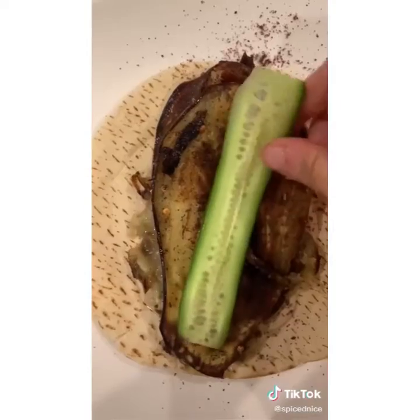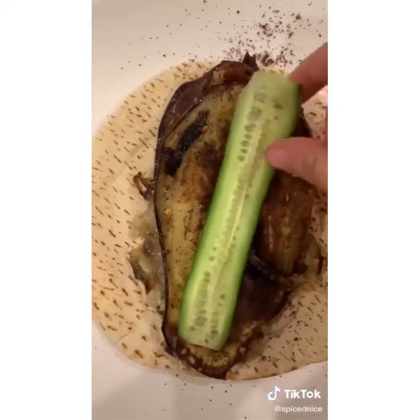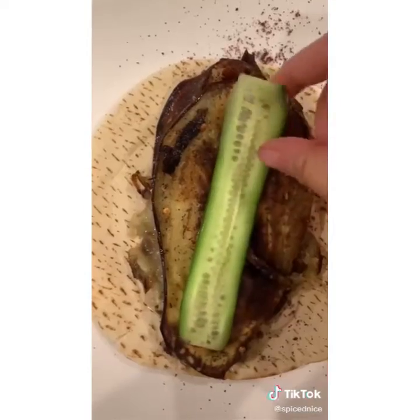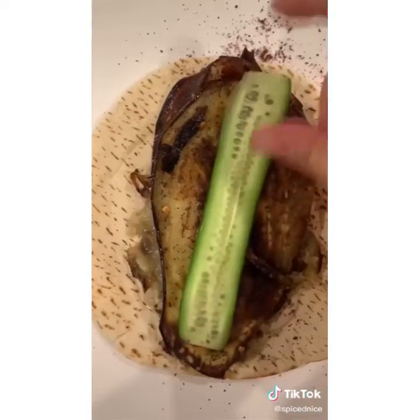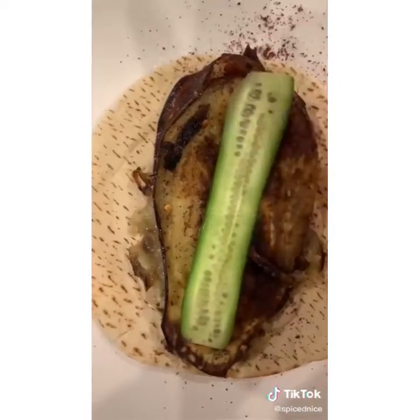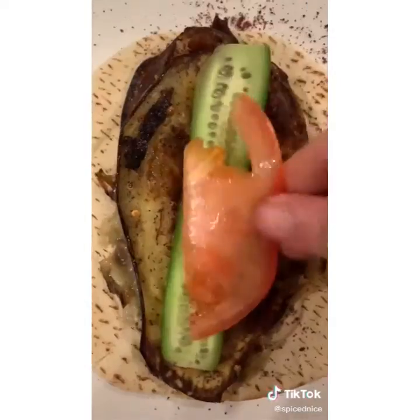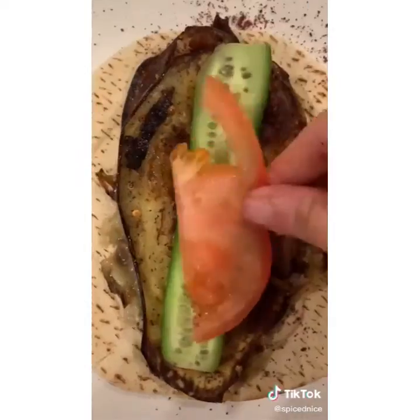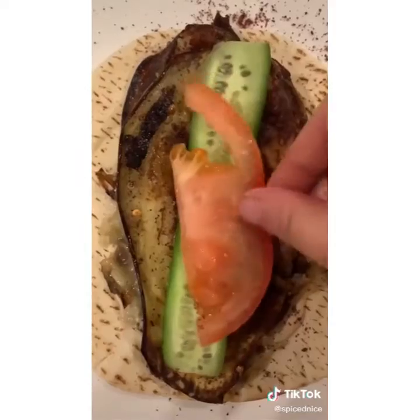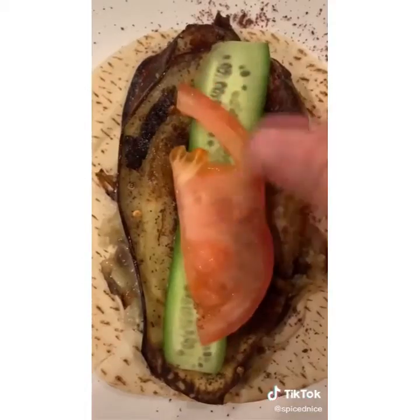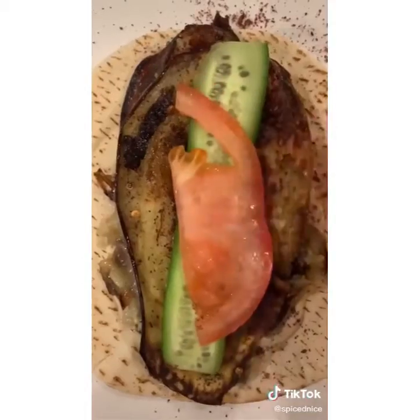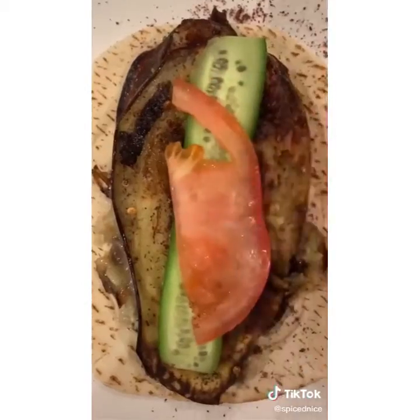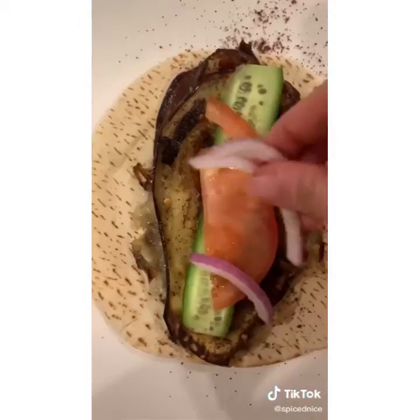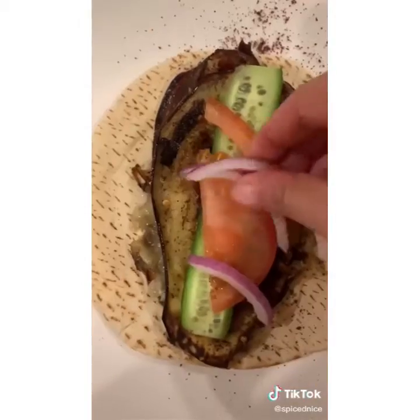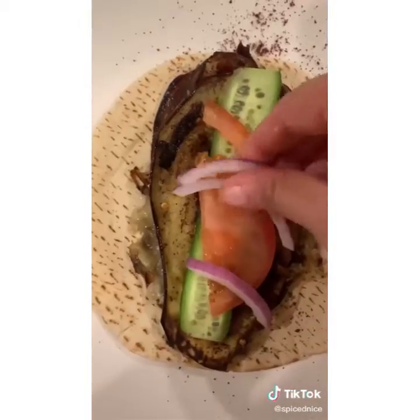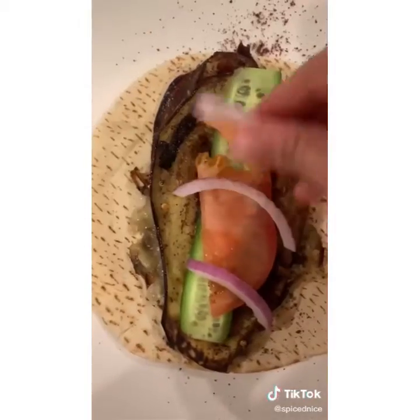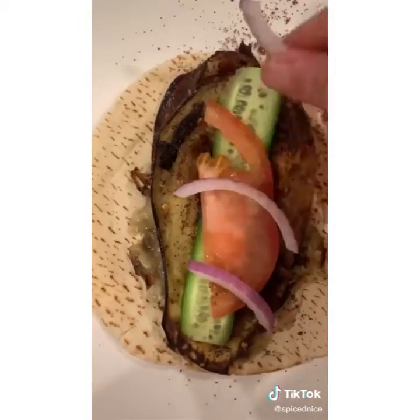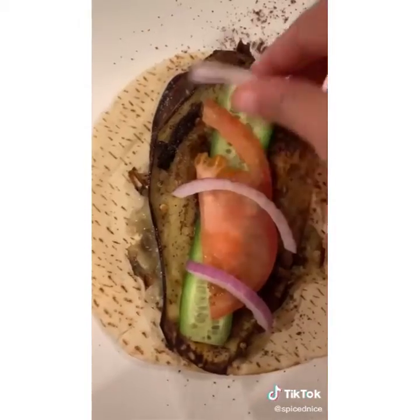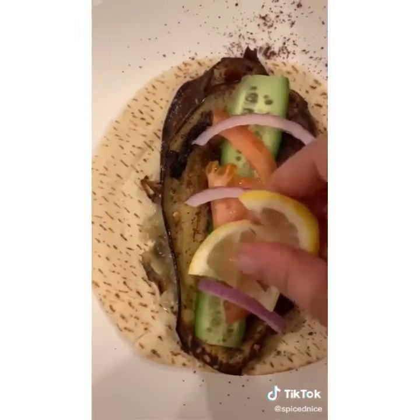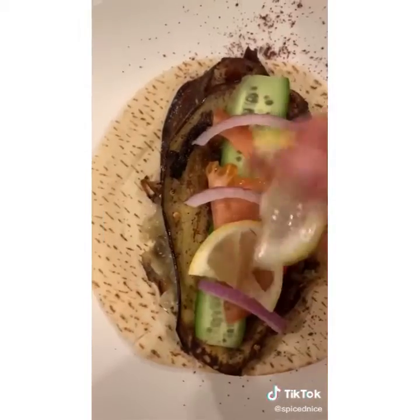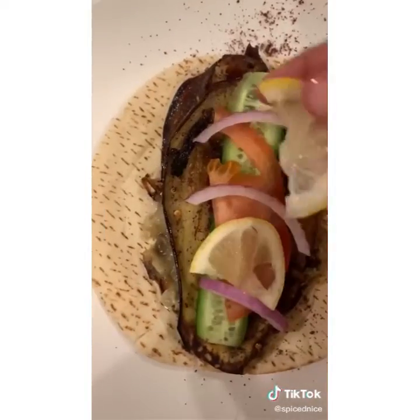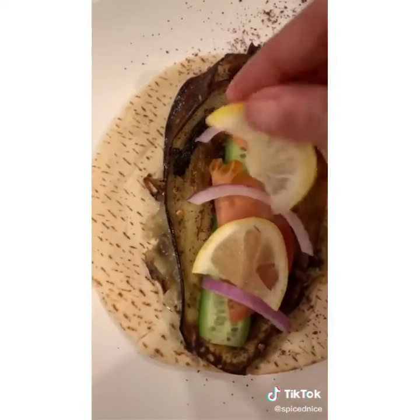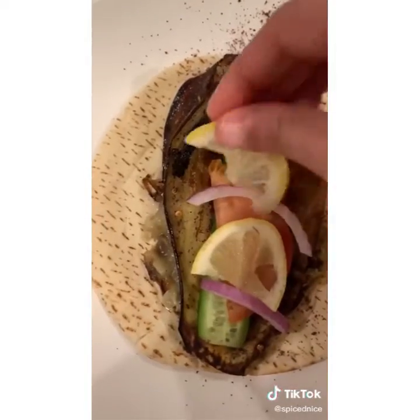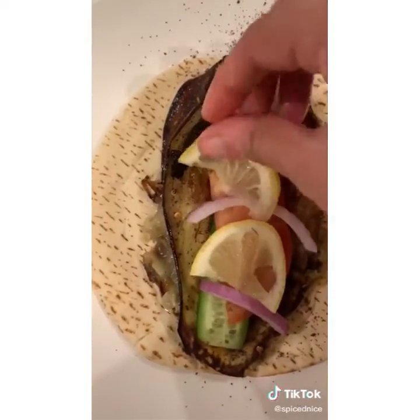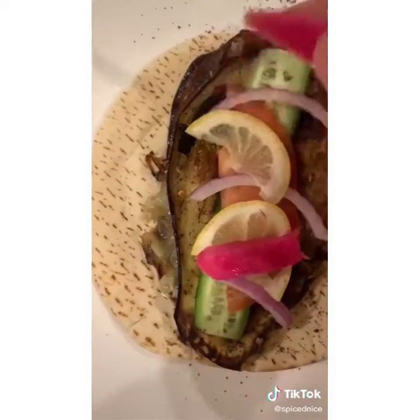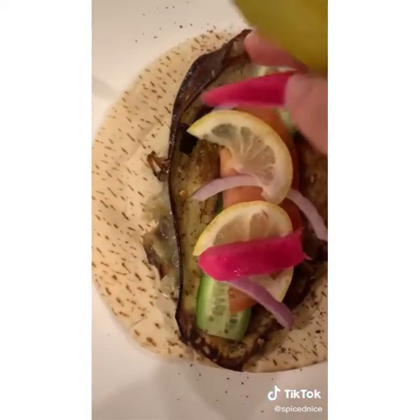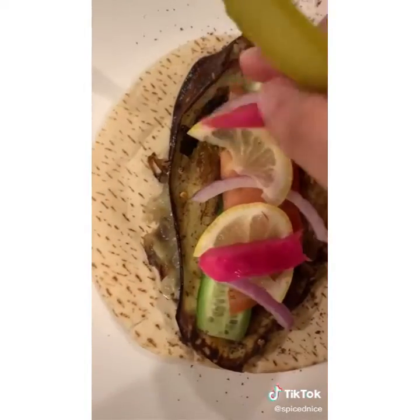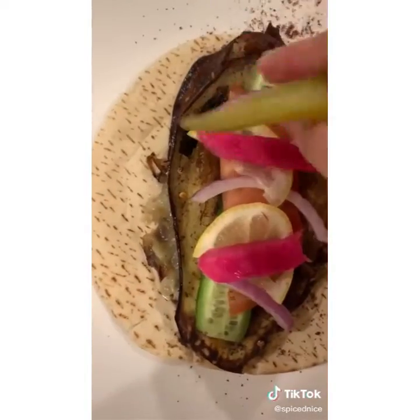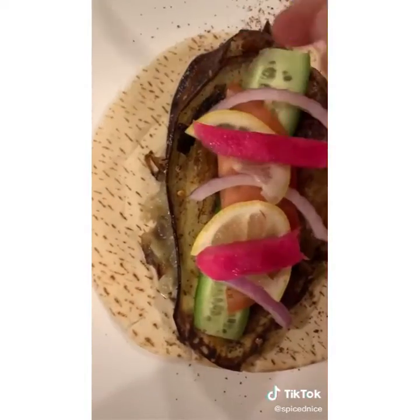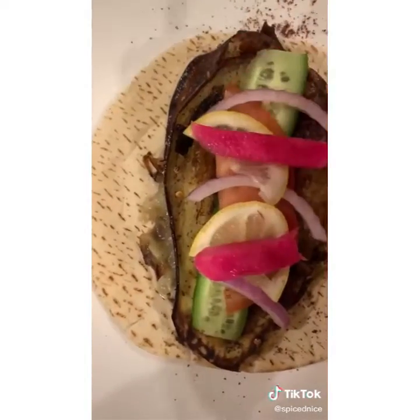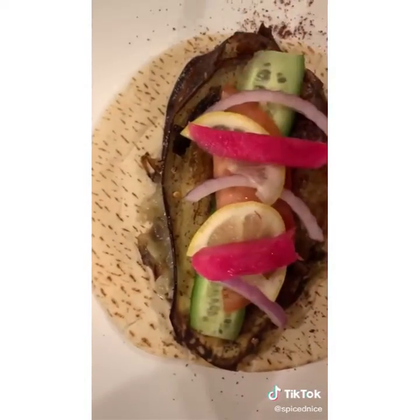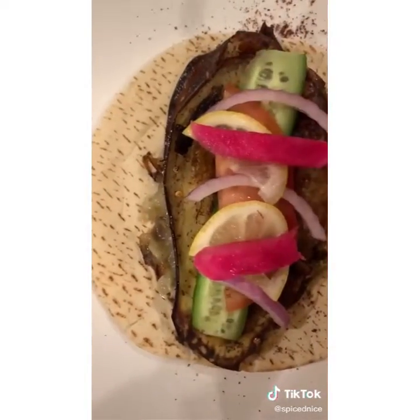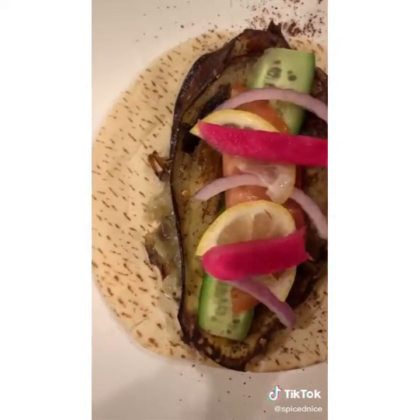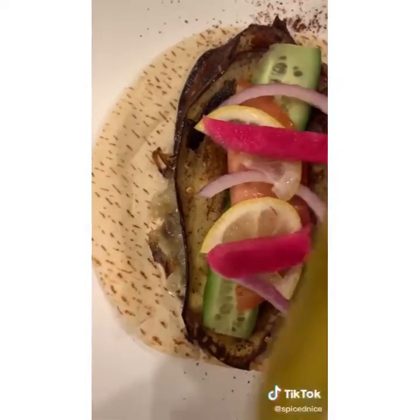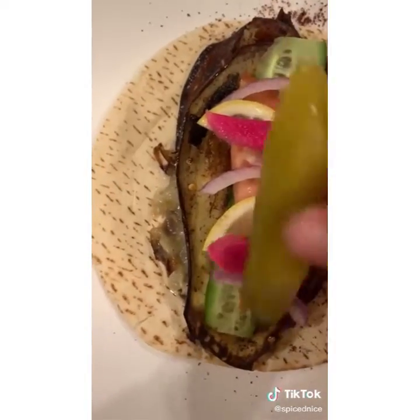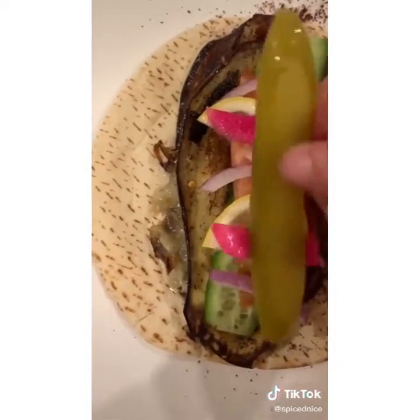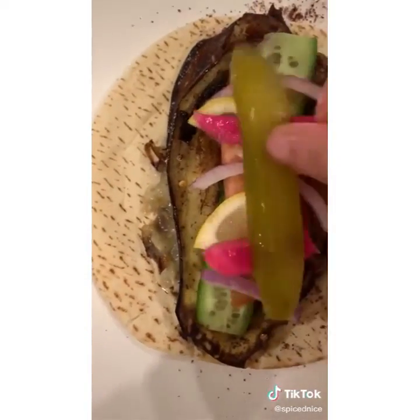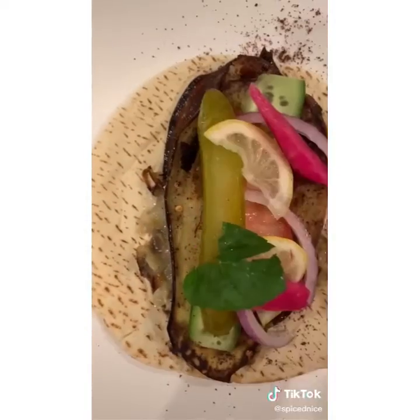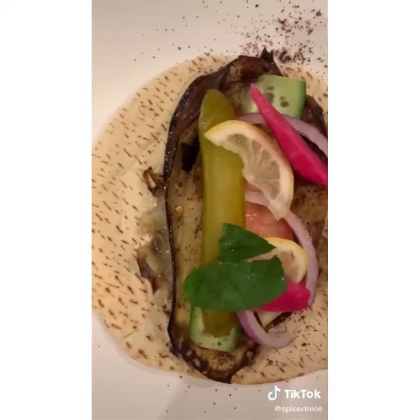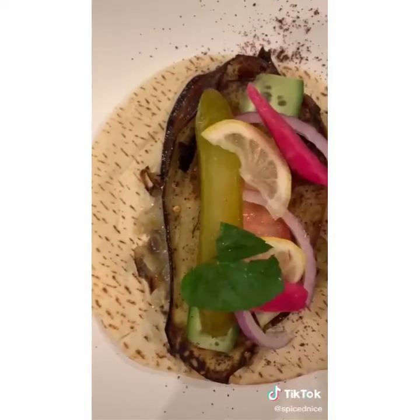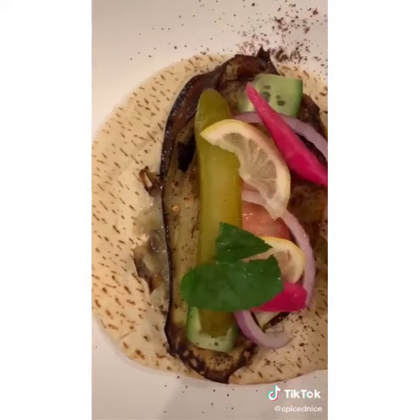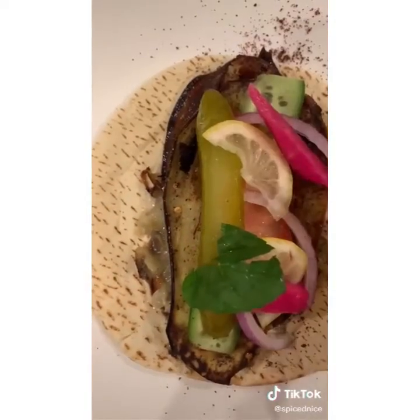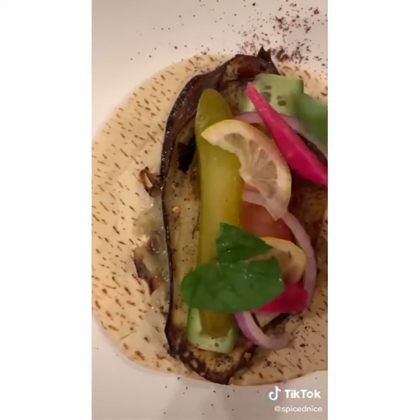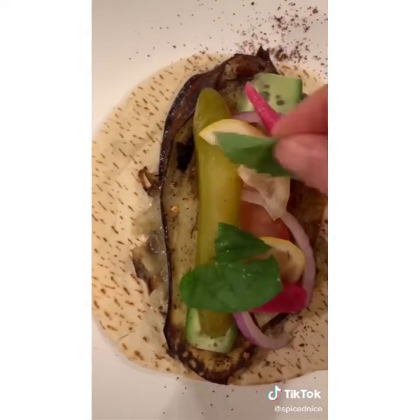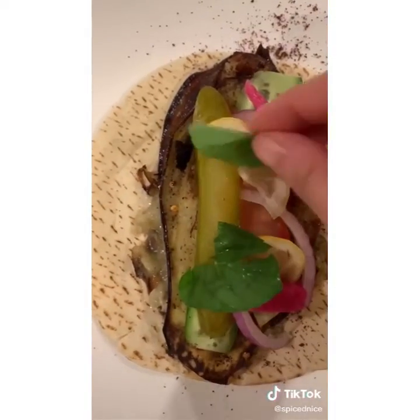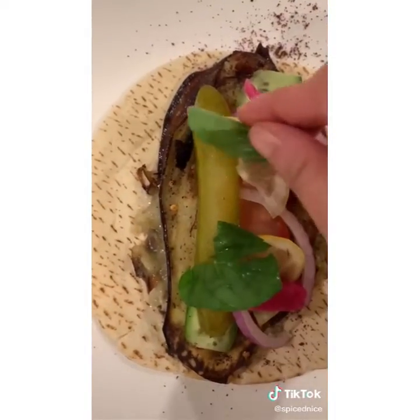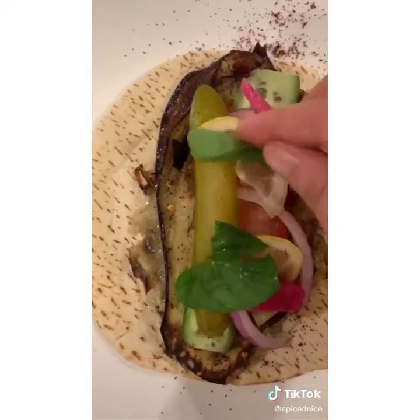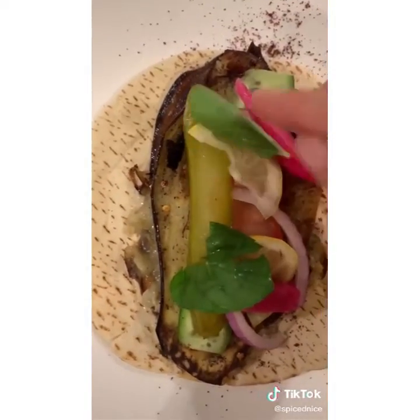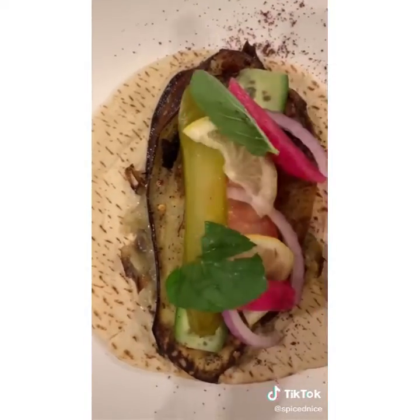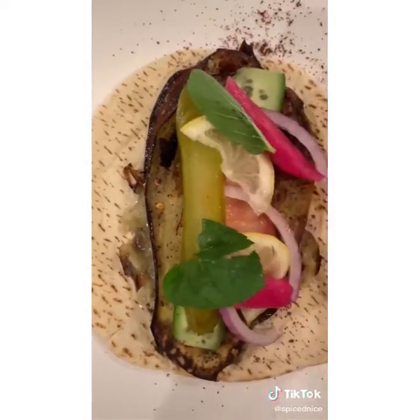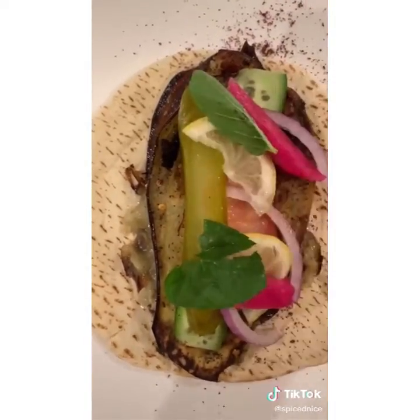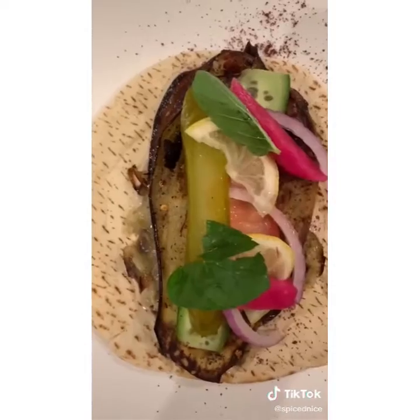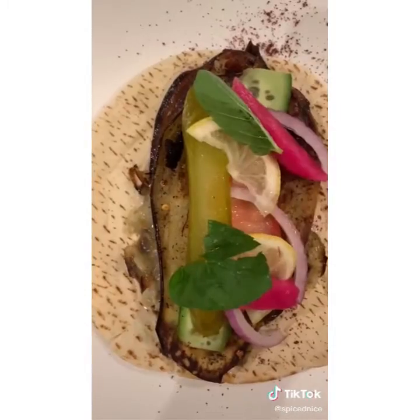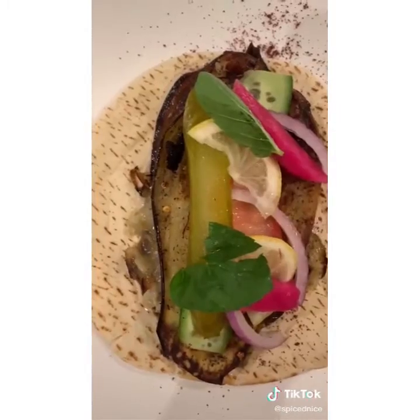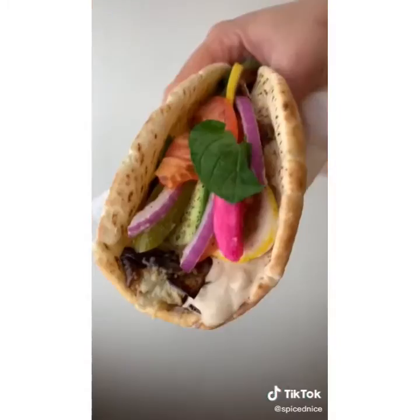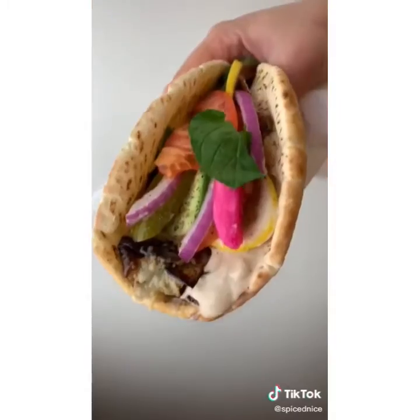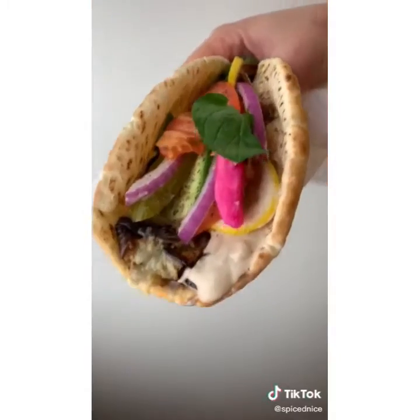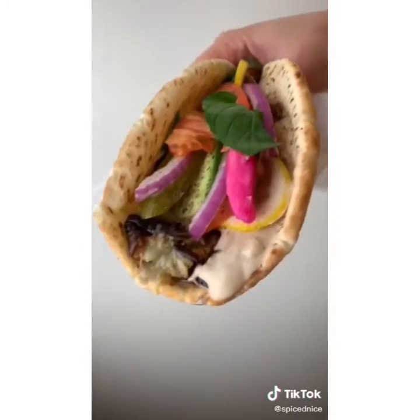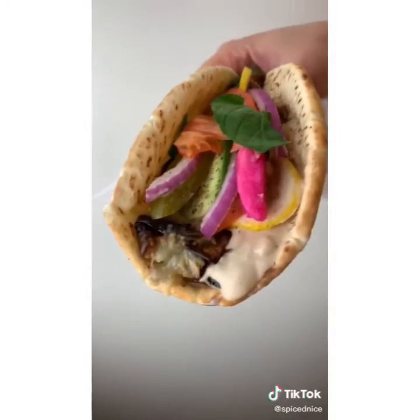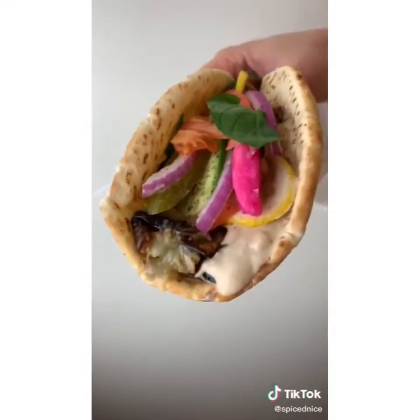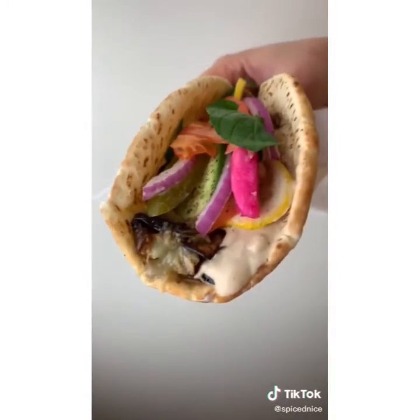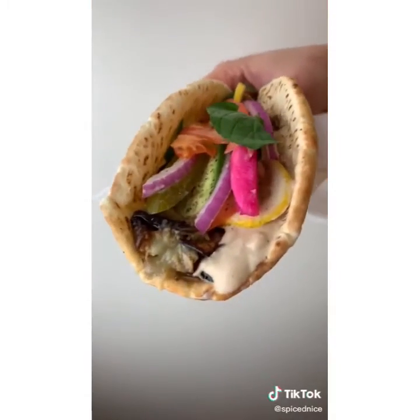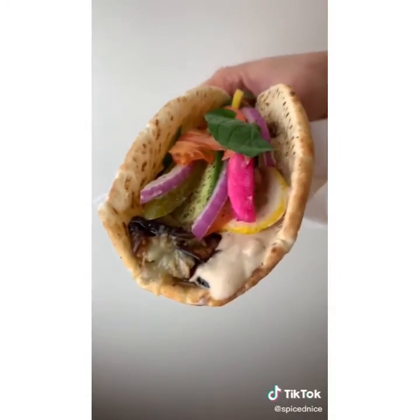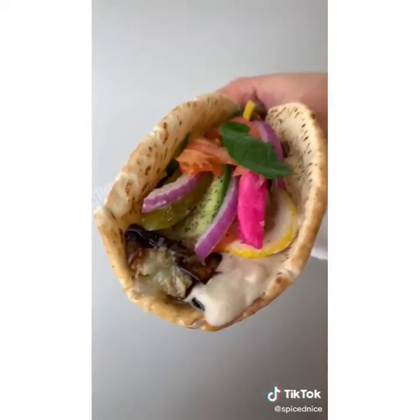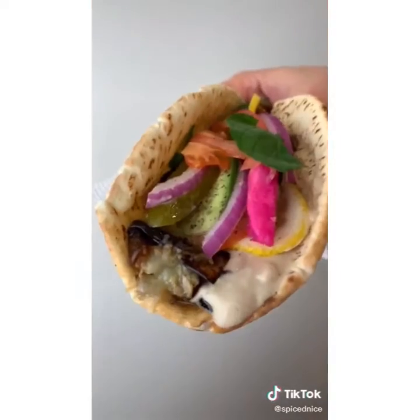Add cucumber, tomato, red onion, lemon, pickles. Personal favorite part — fresh mint. And now eat up. Enjoy!